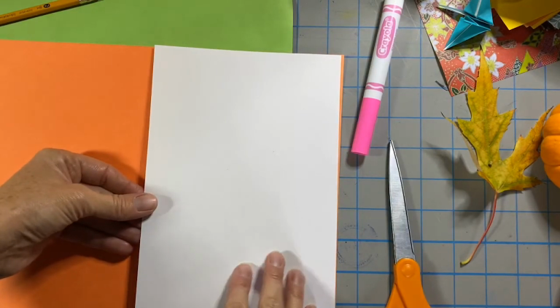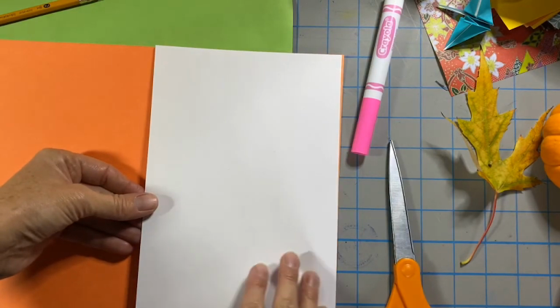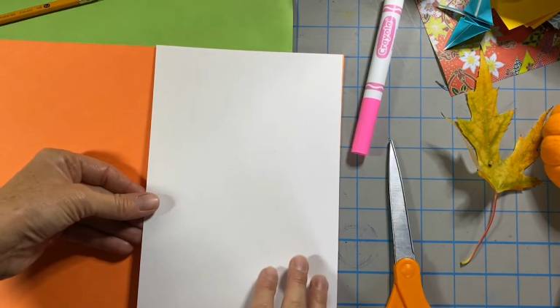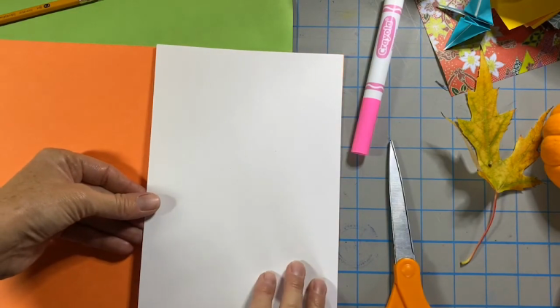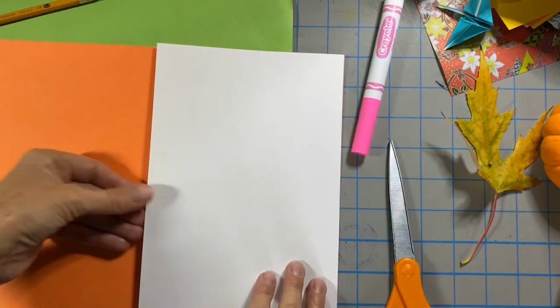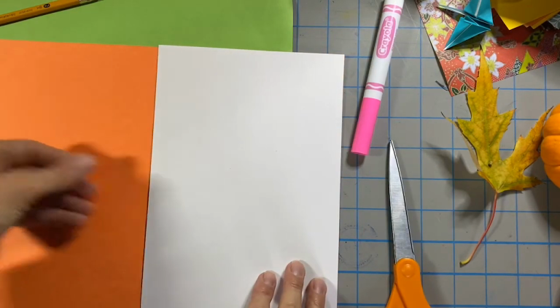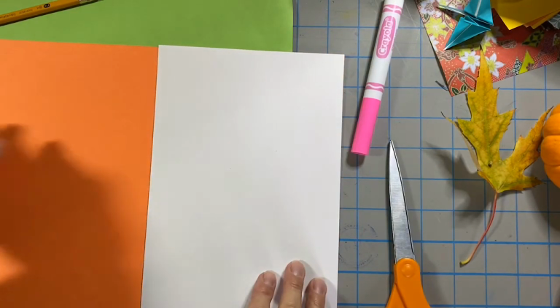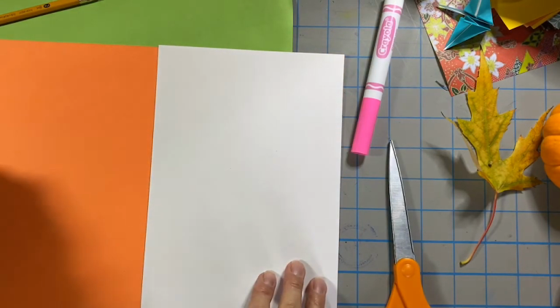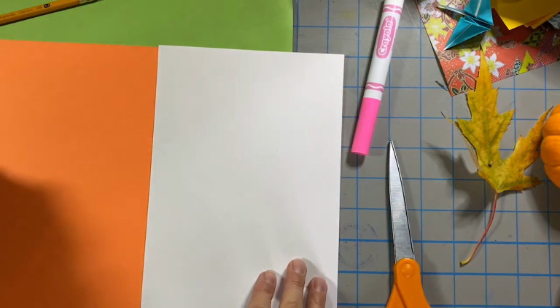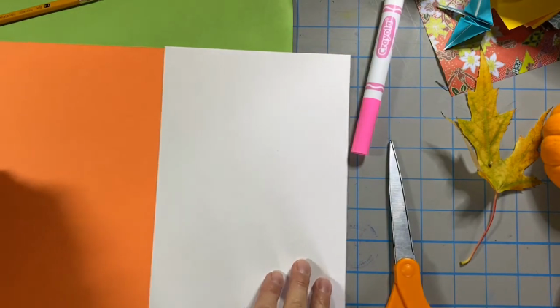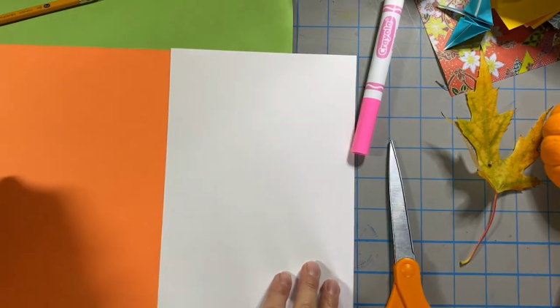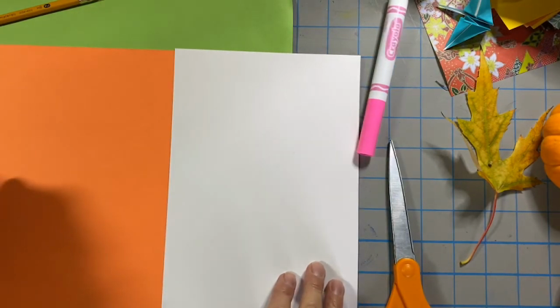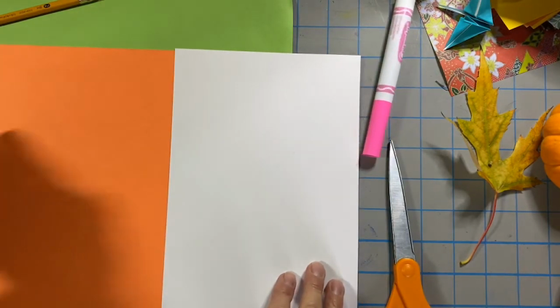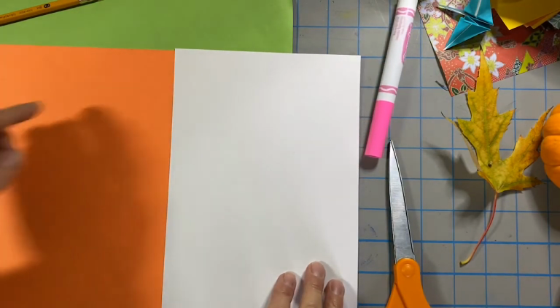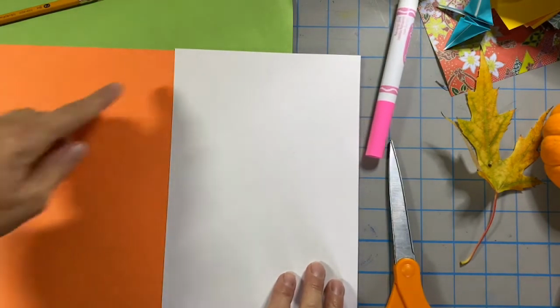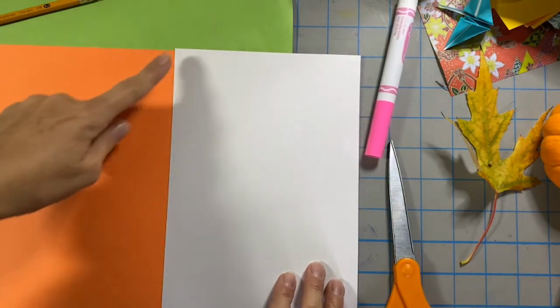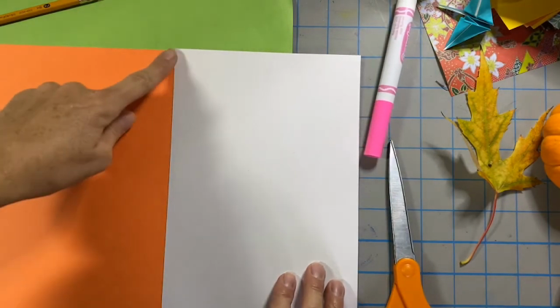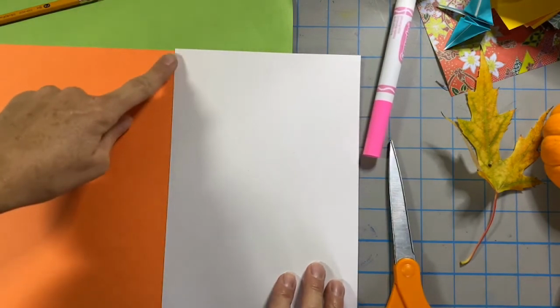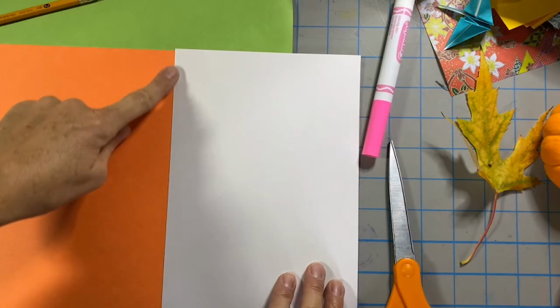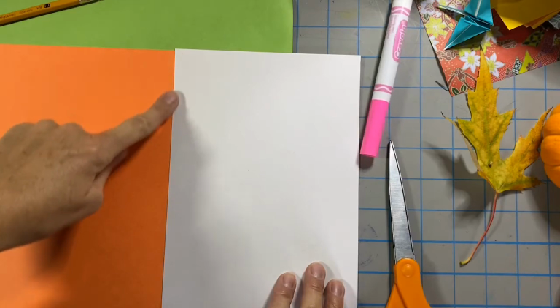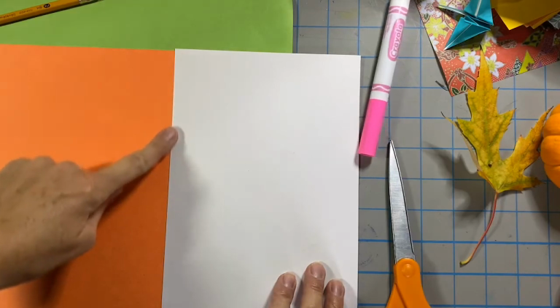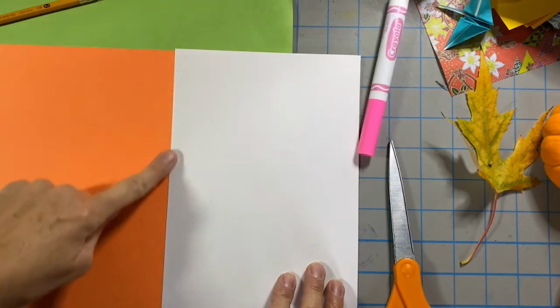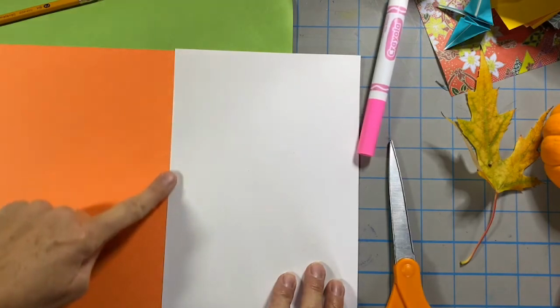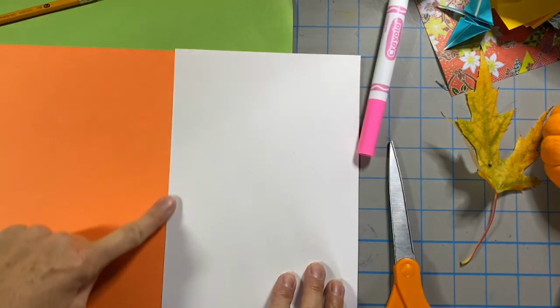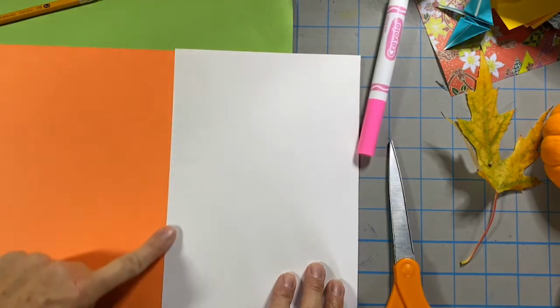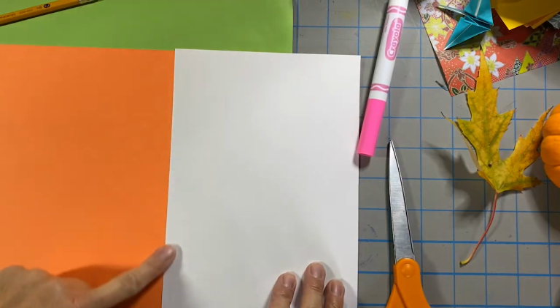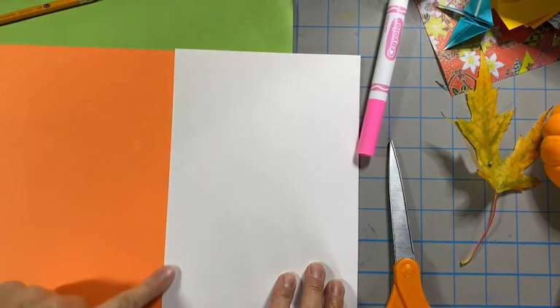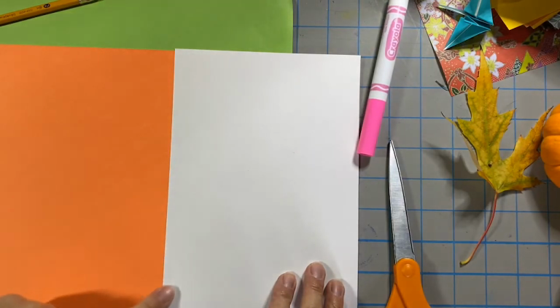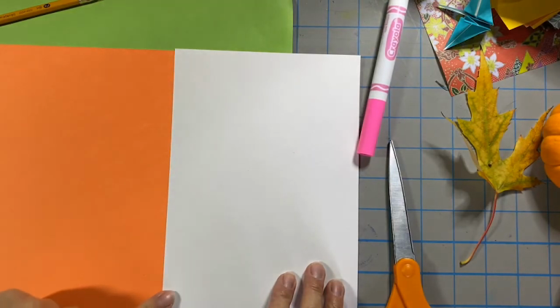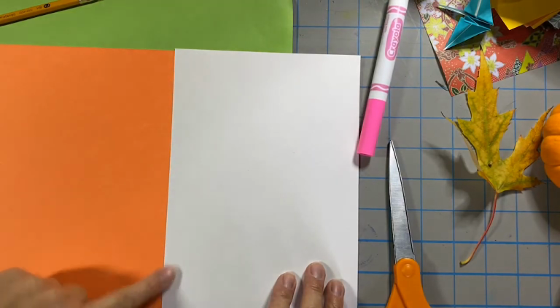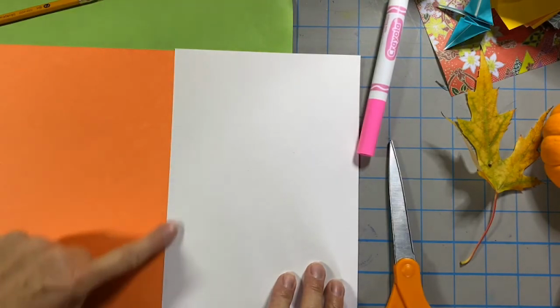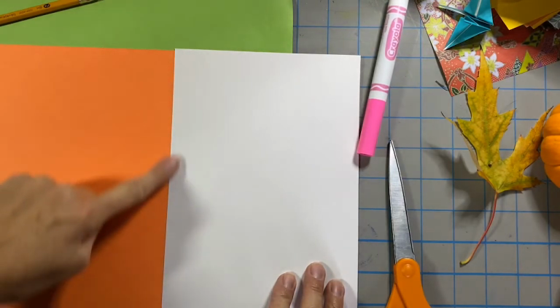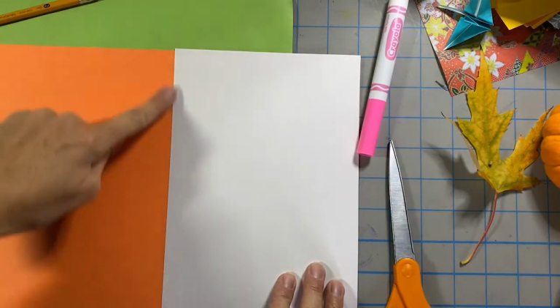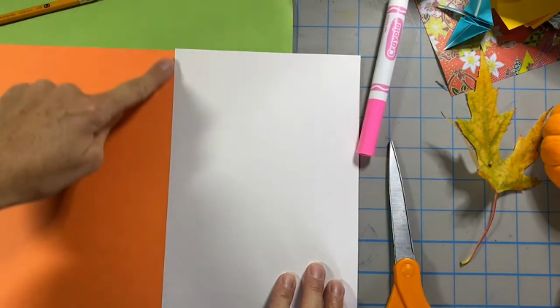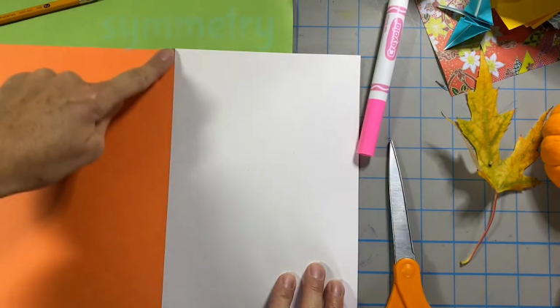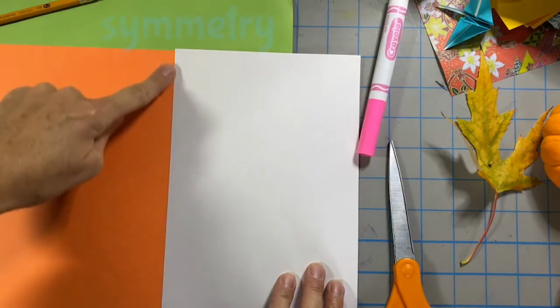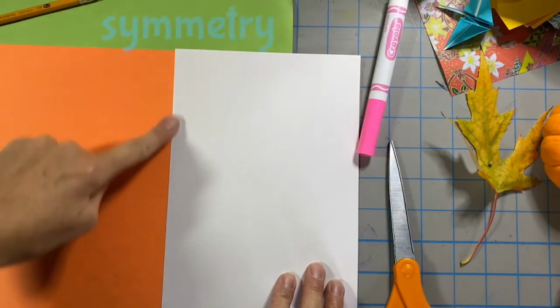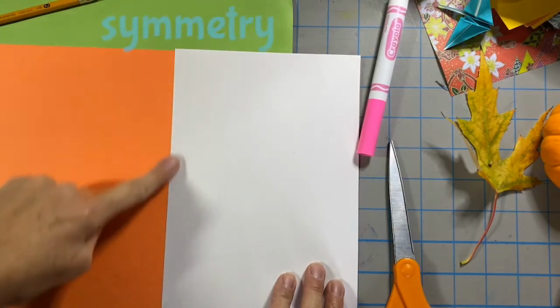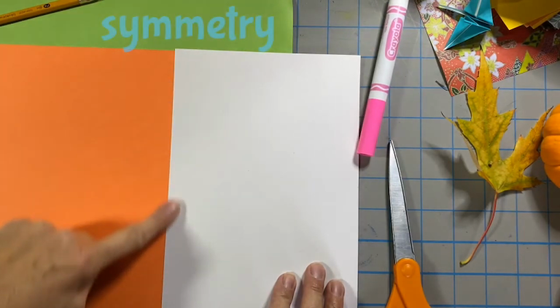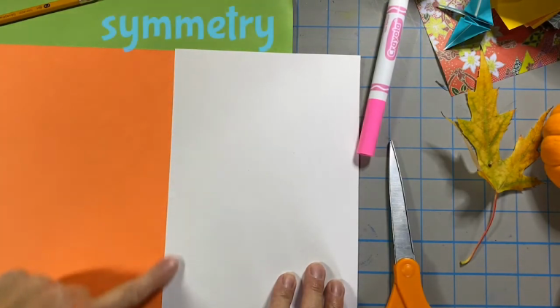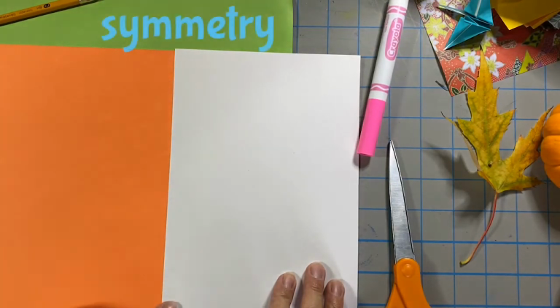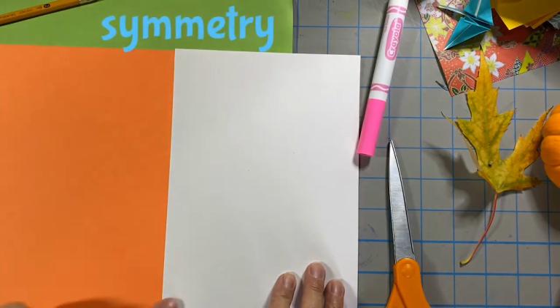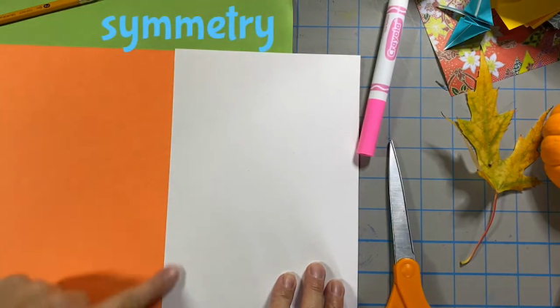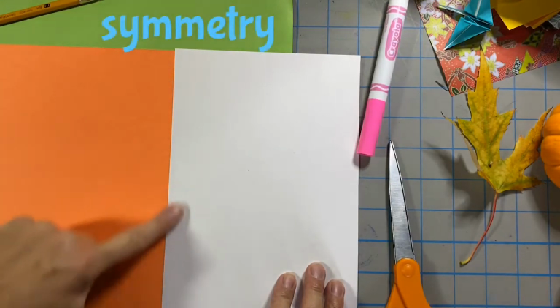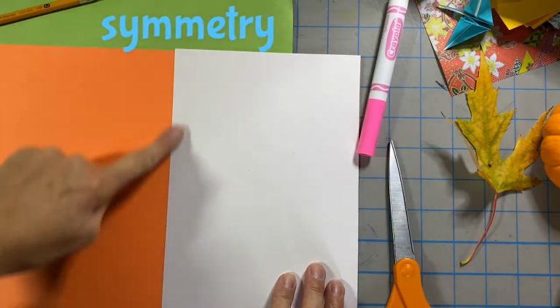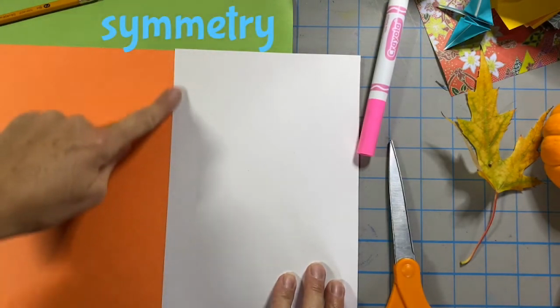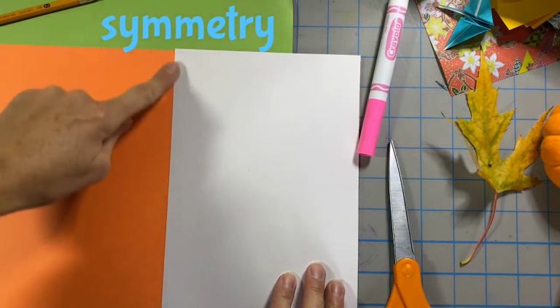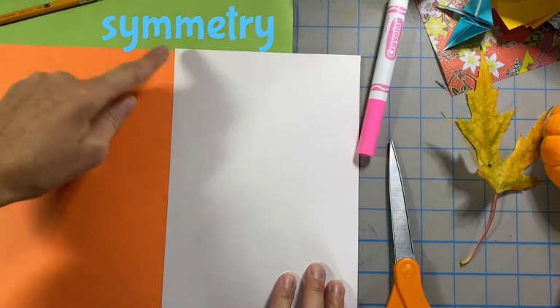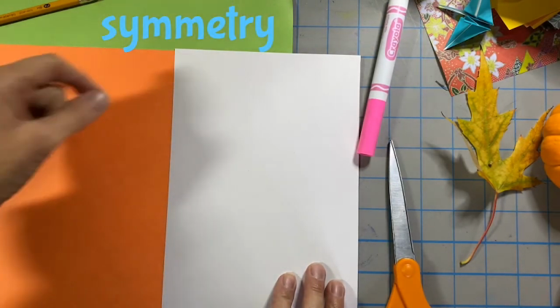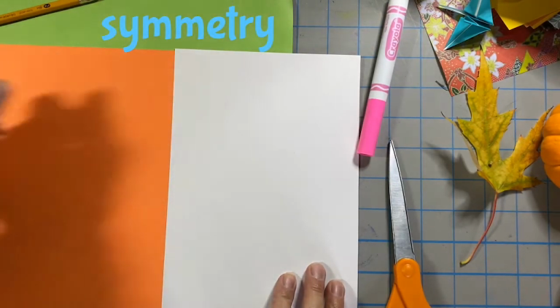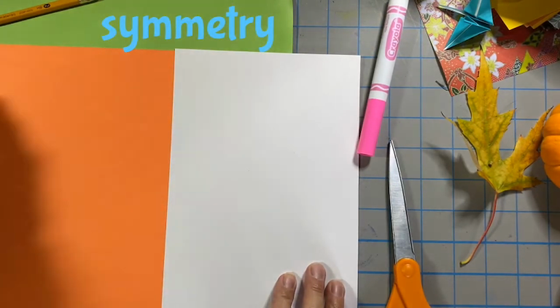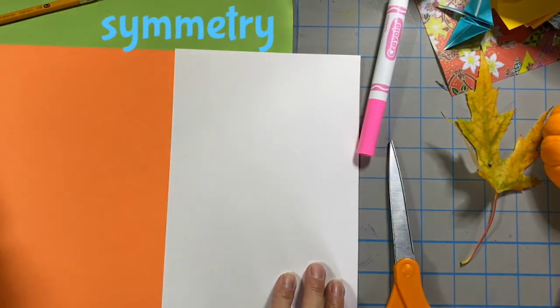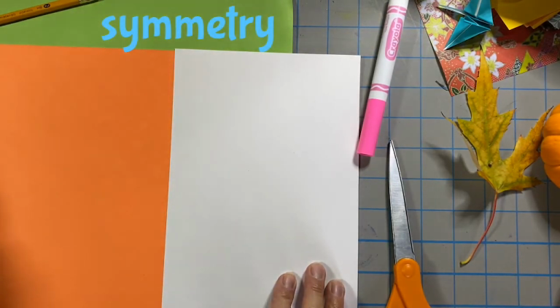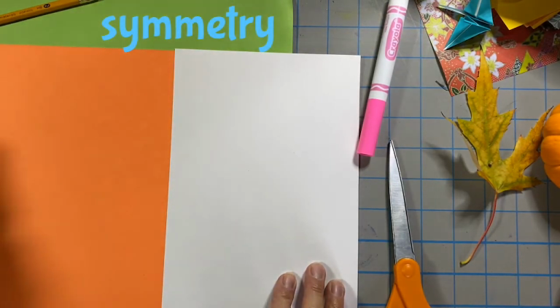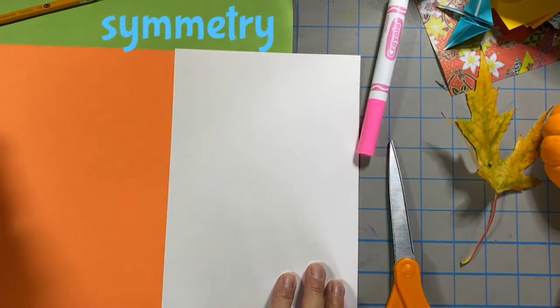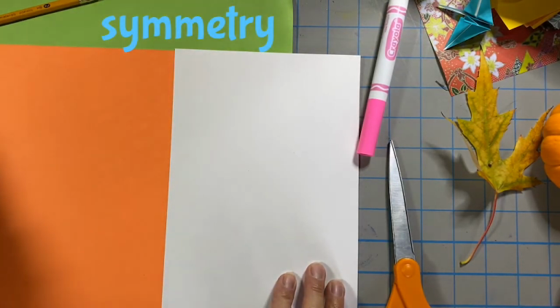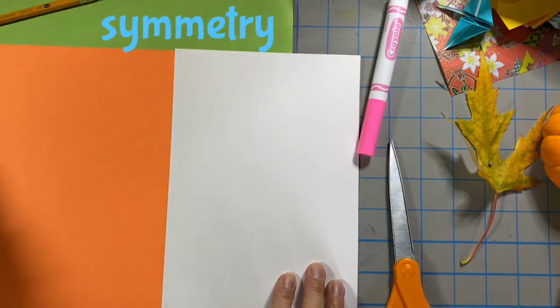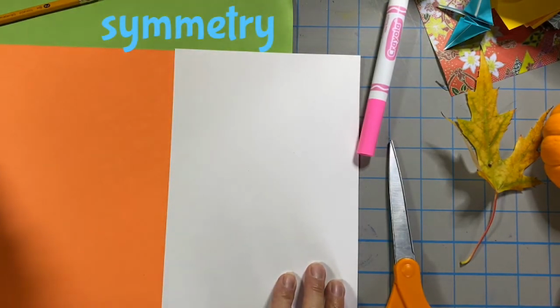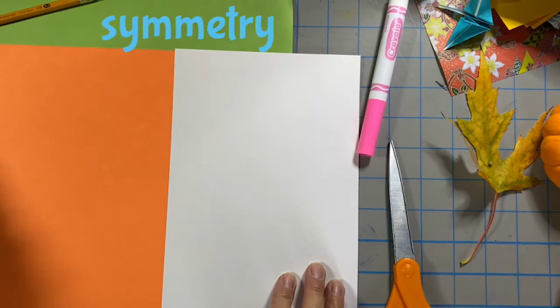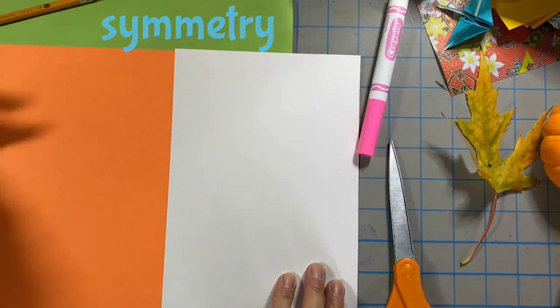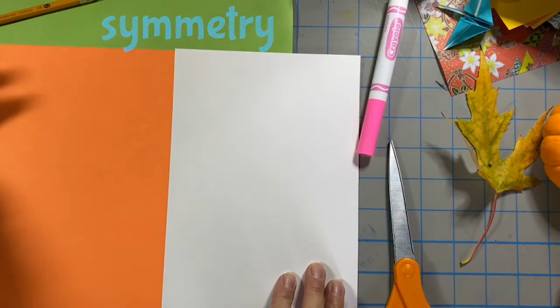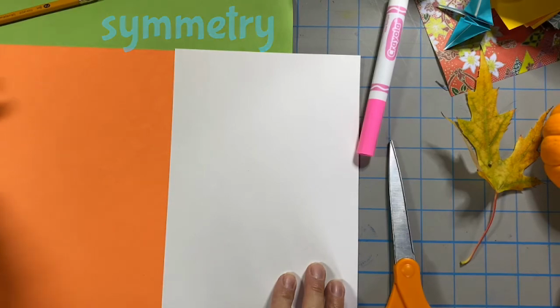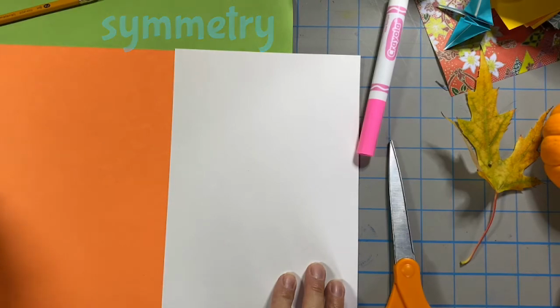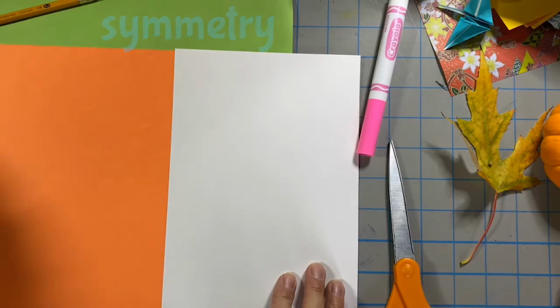I'm going to line them up so that right here is a line of symmetry. This lesson is going to be about symmetry and balance.